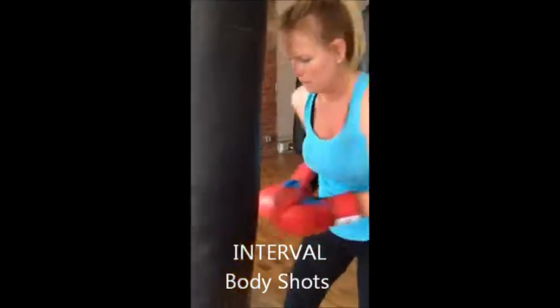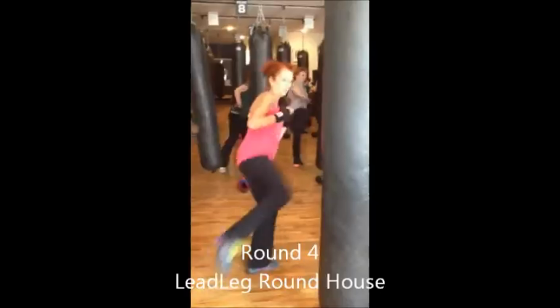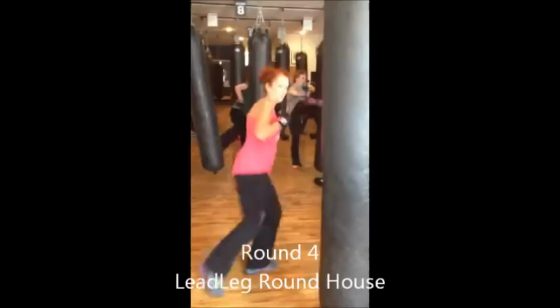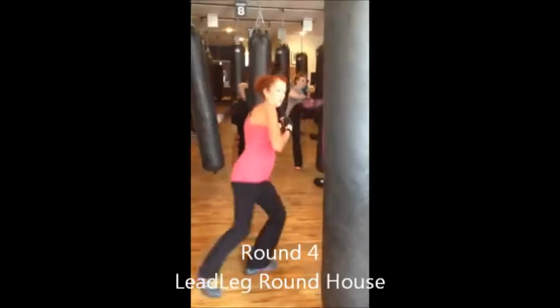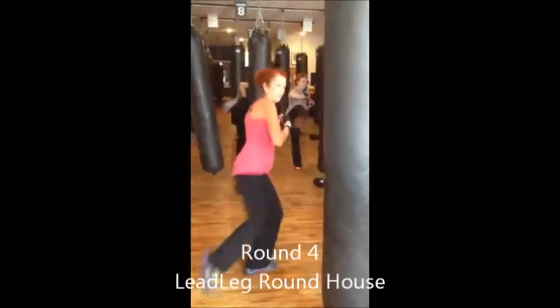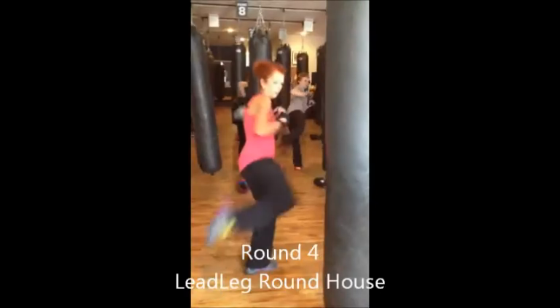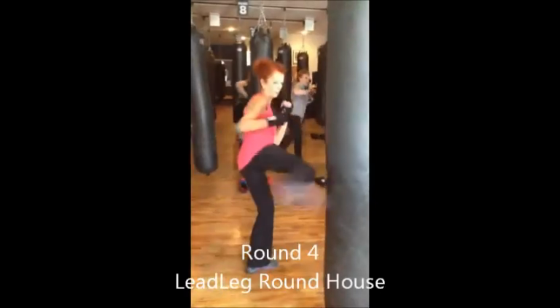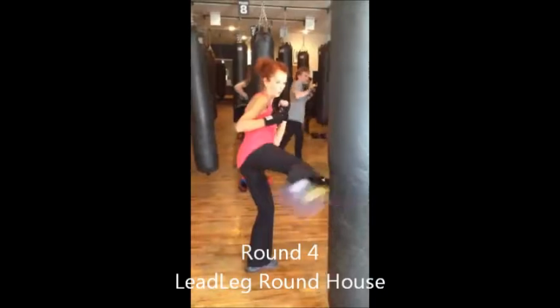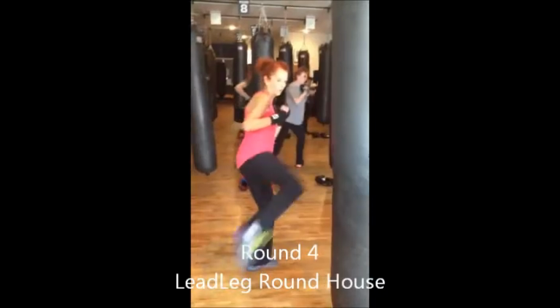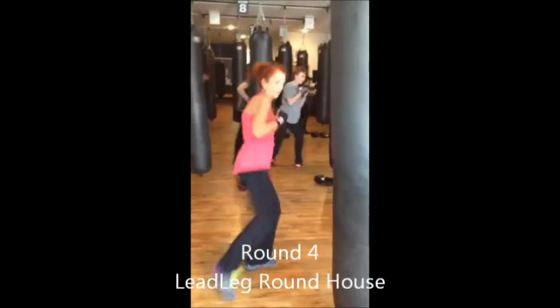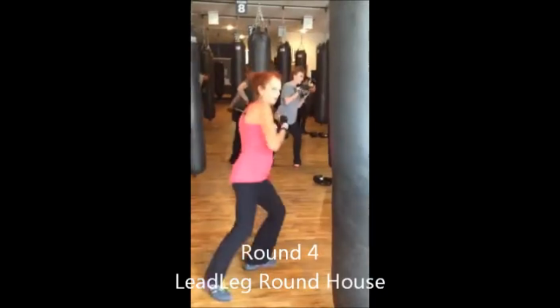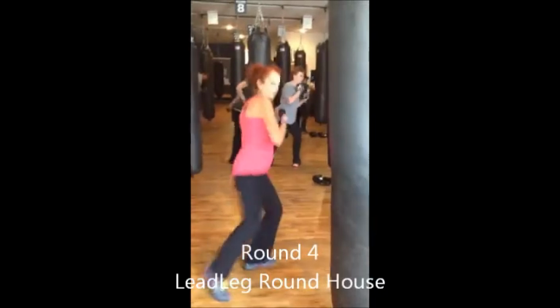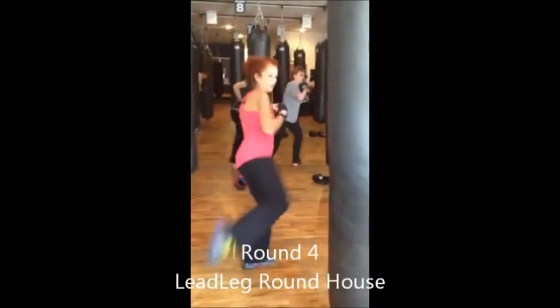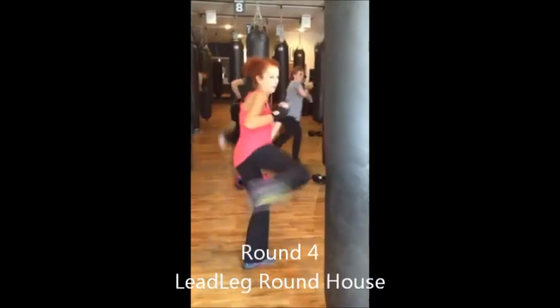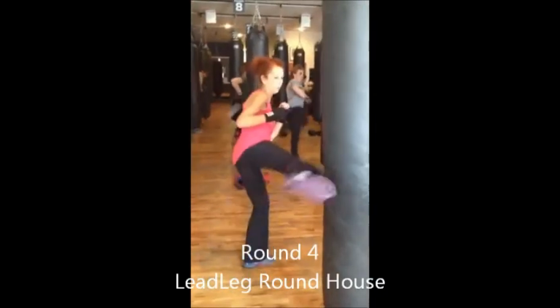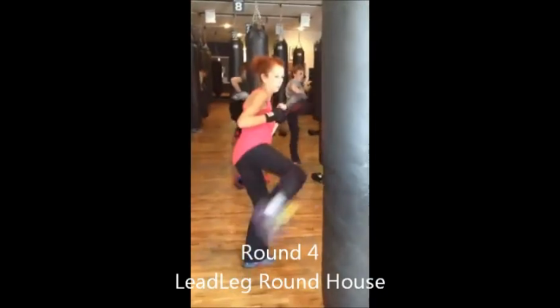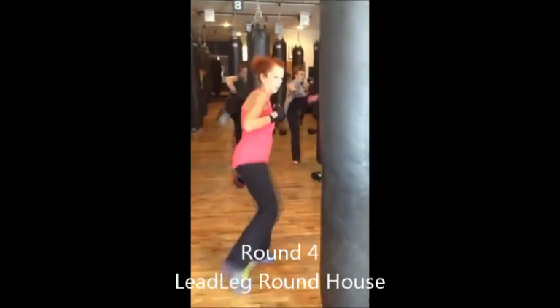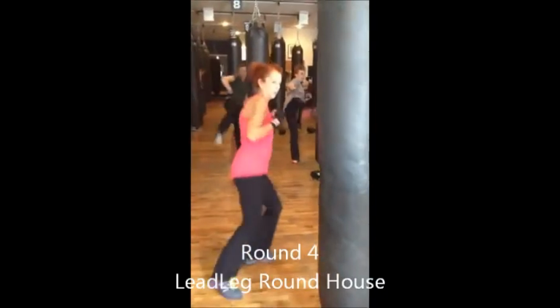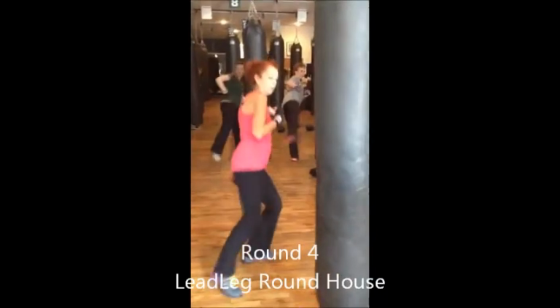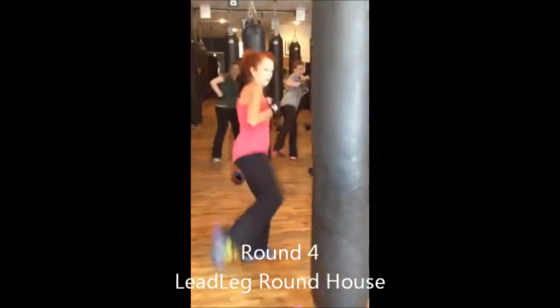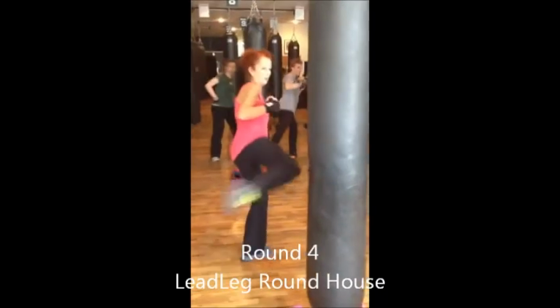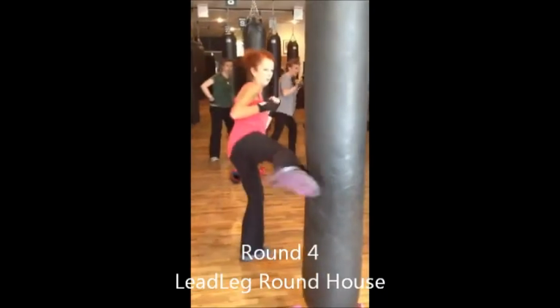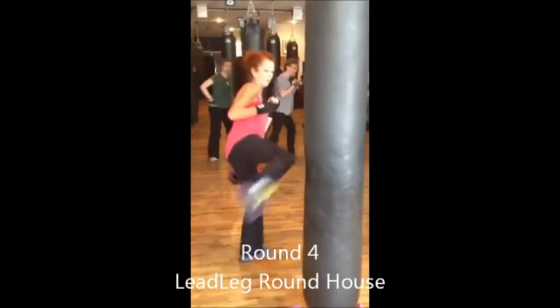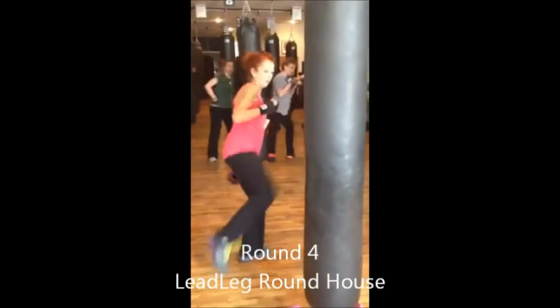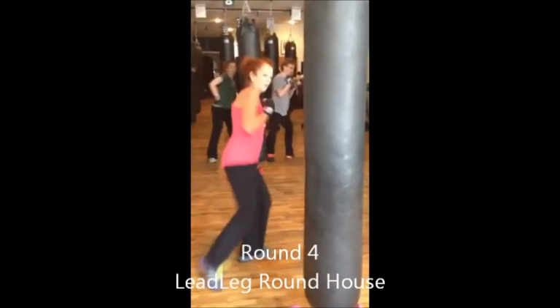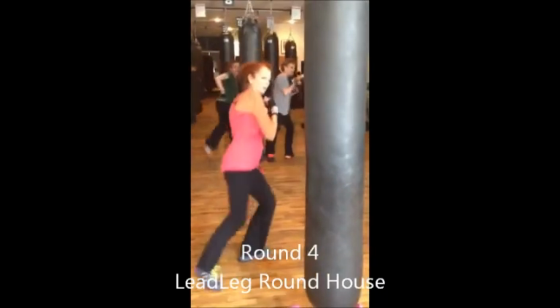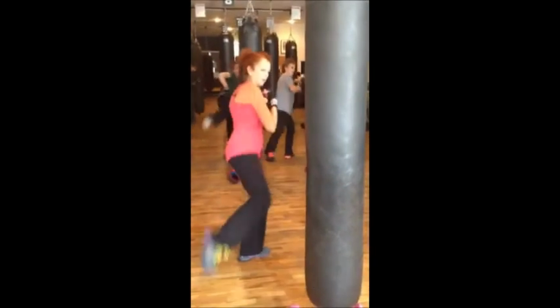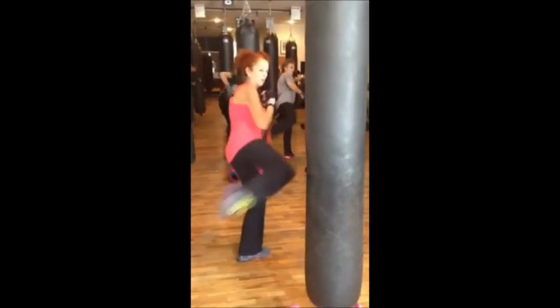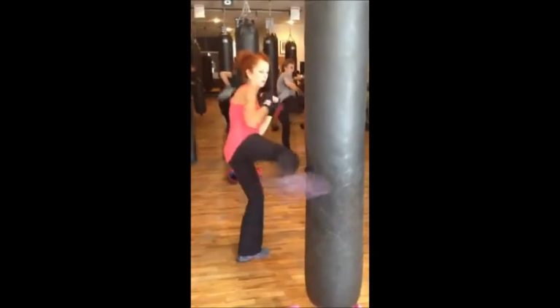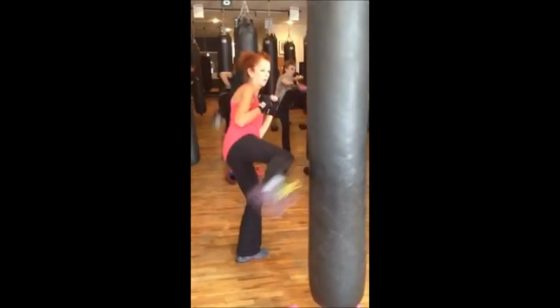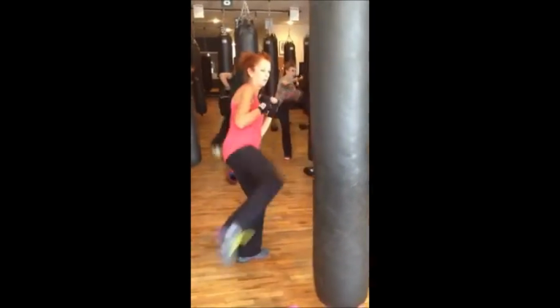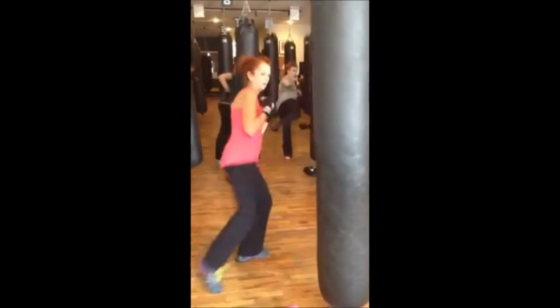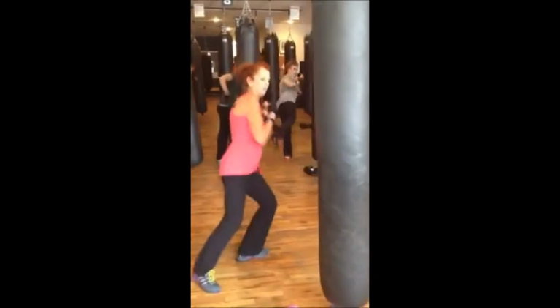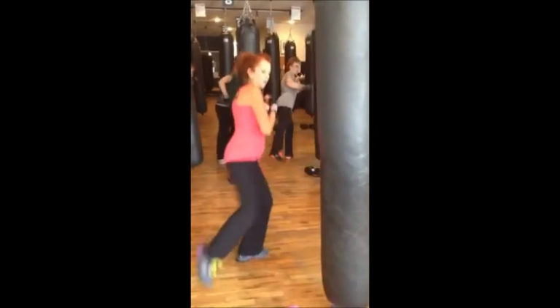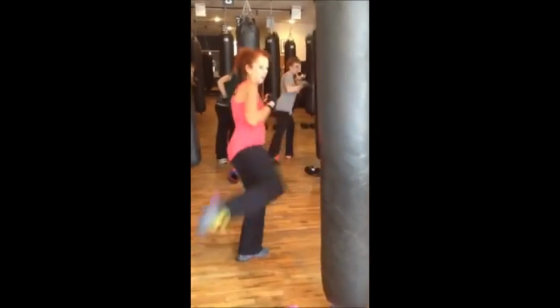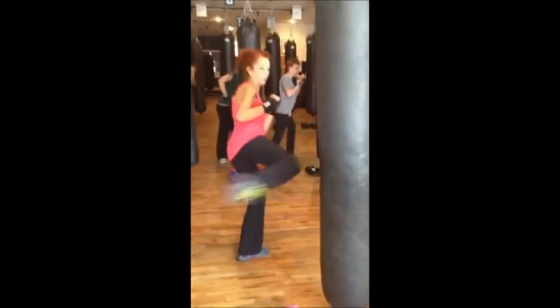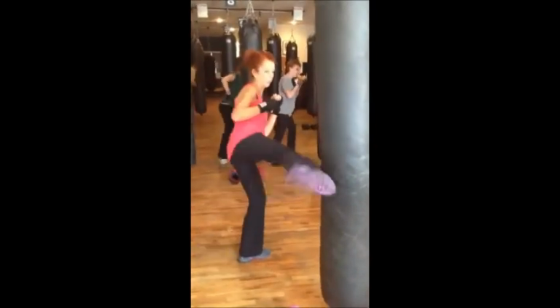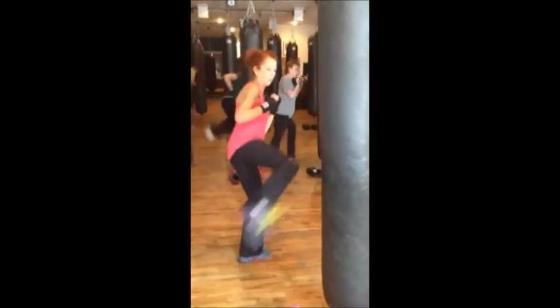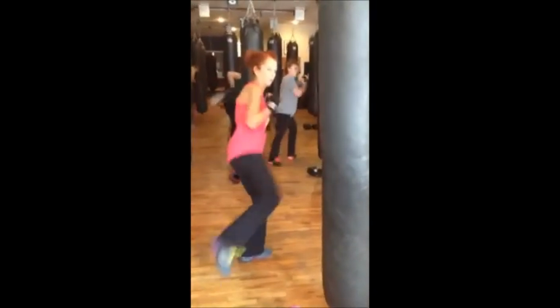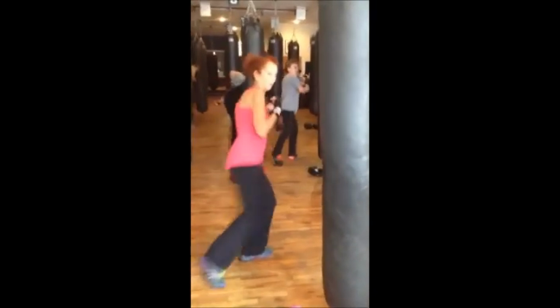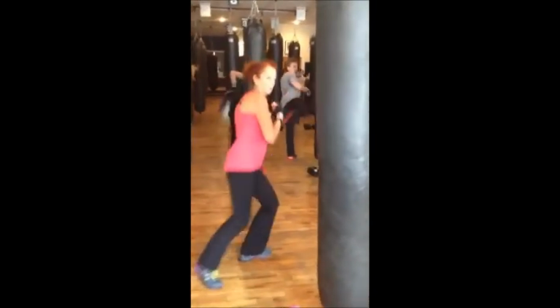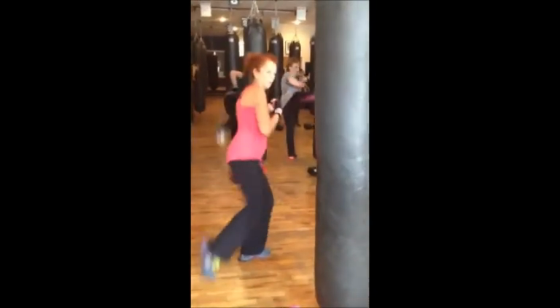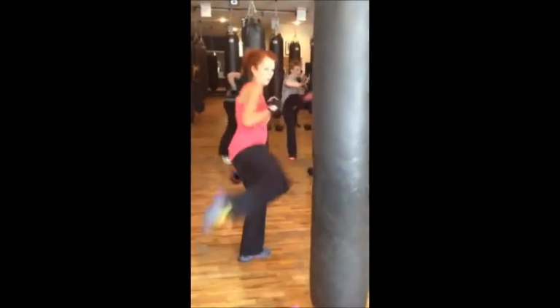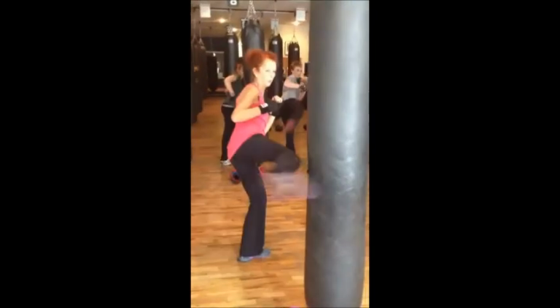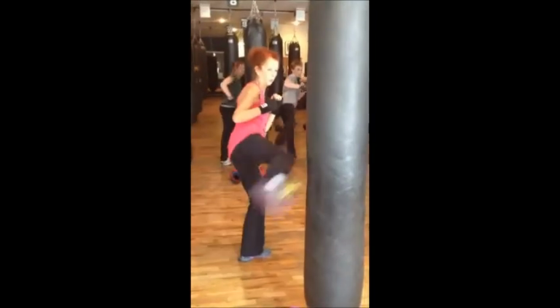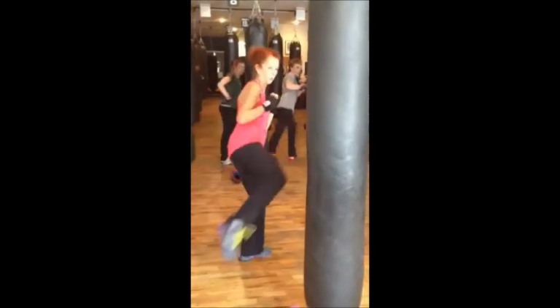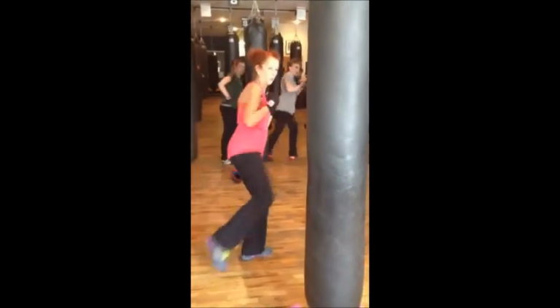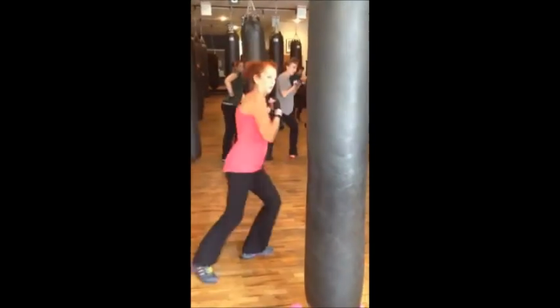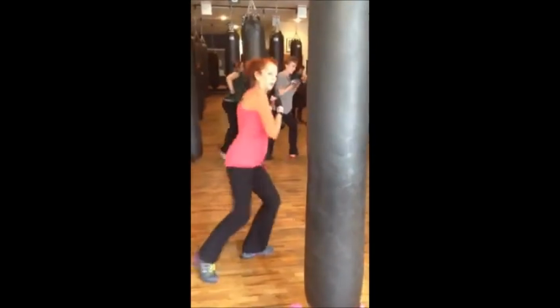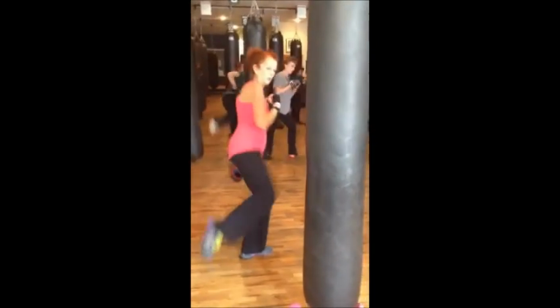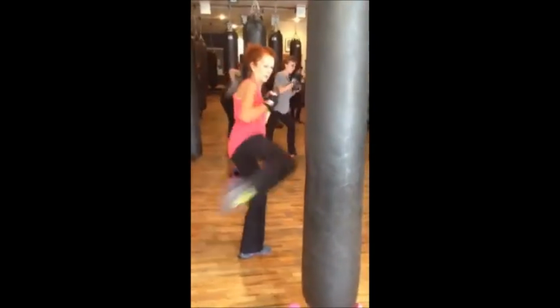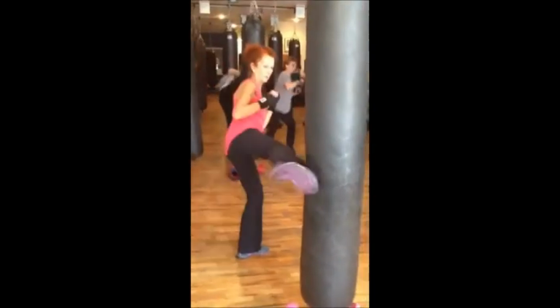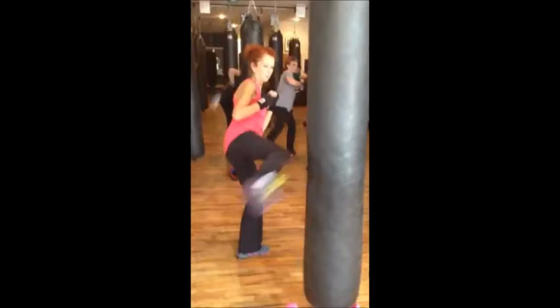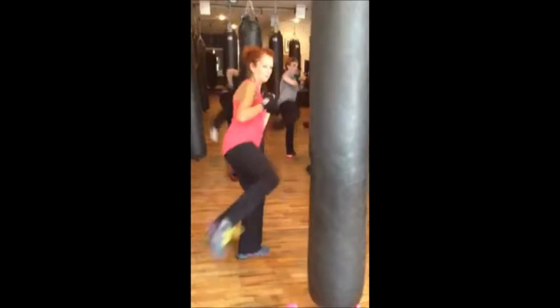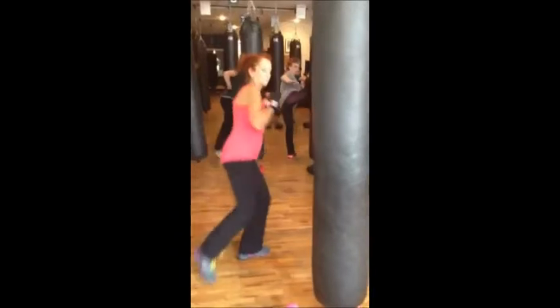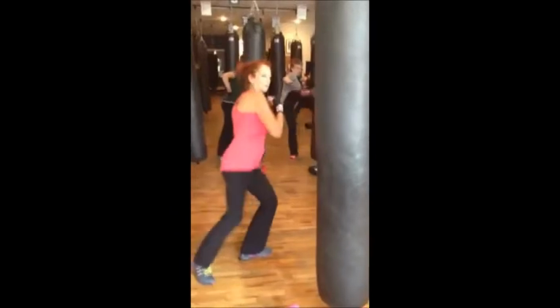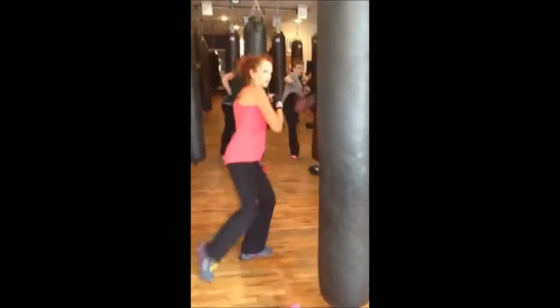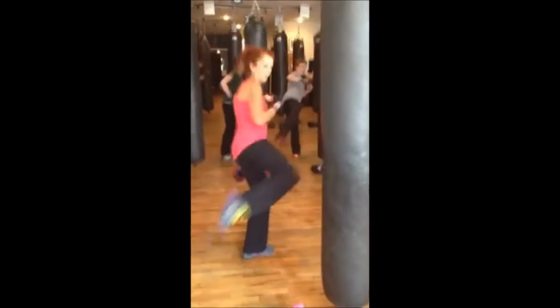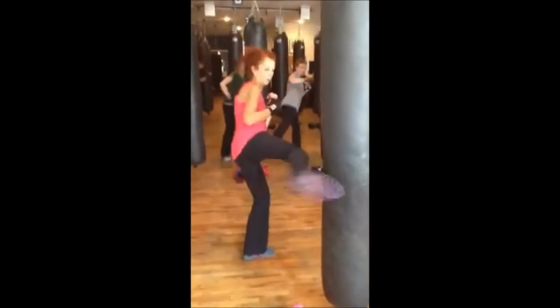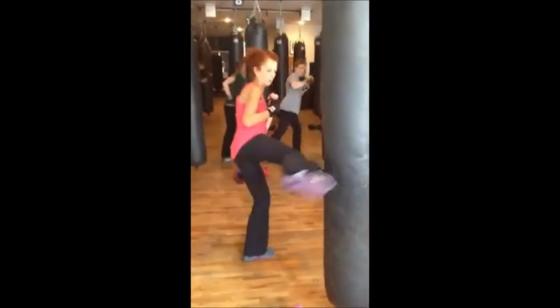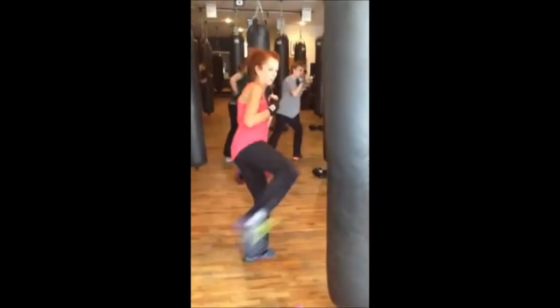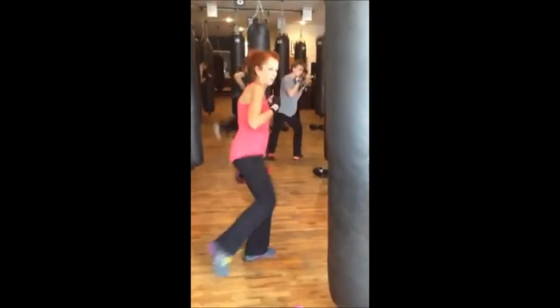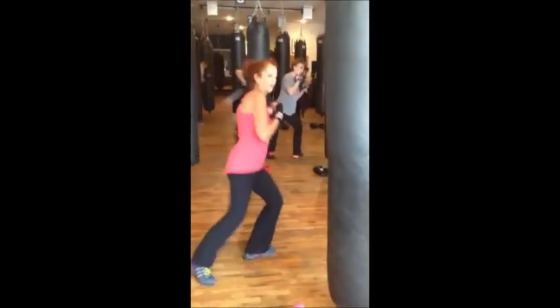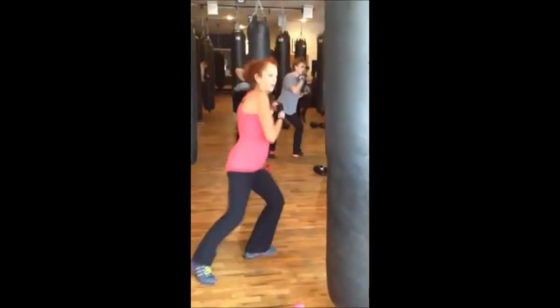B-leg roundhouse kicks. Nice pace. You're getting natural power on that now.